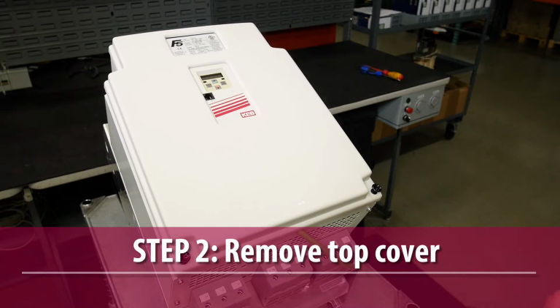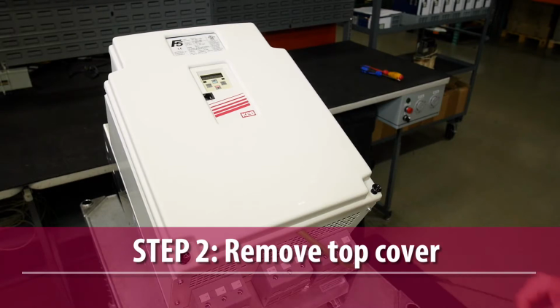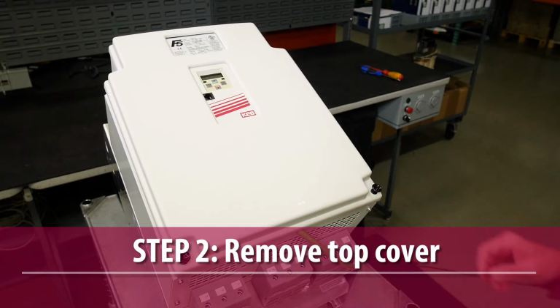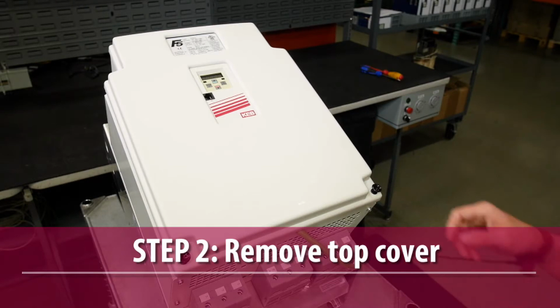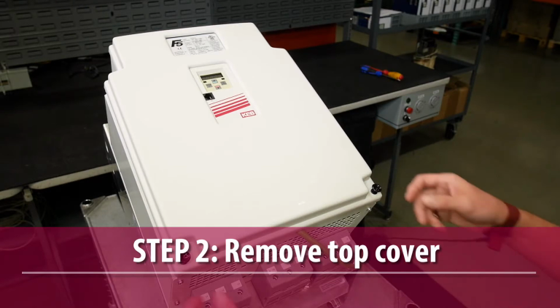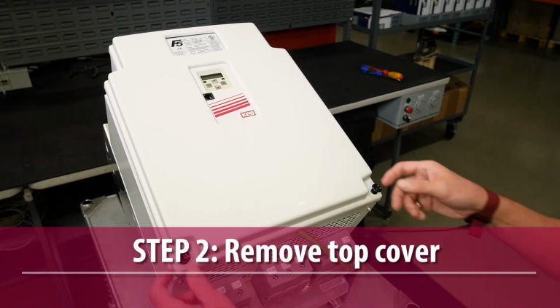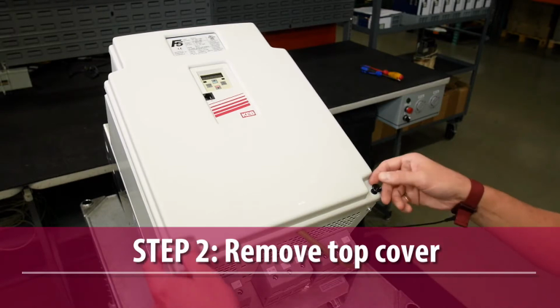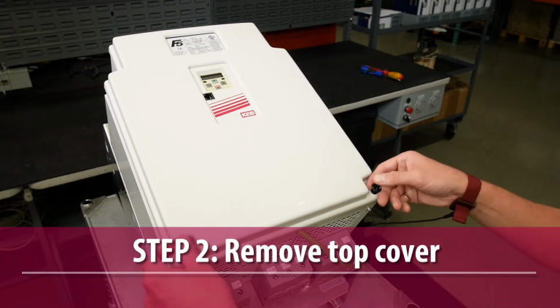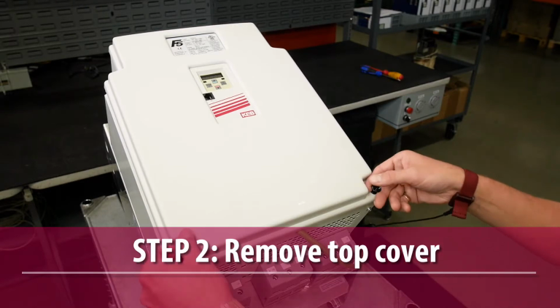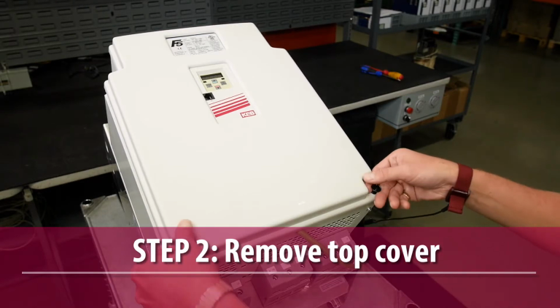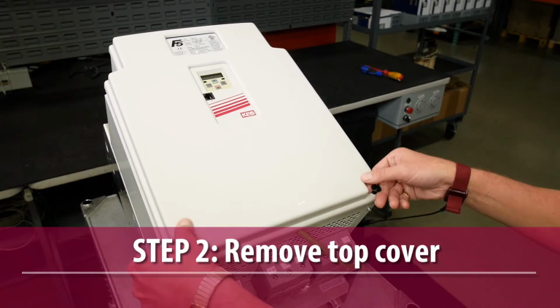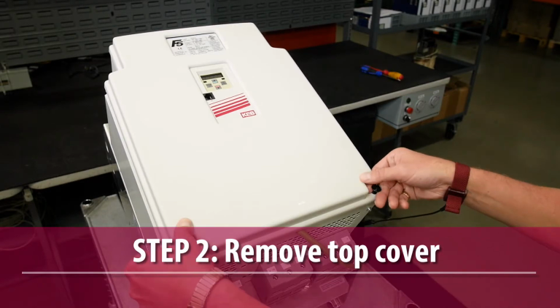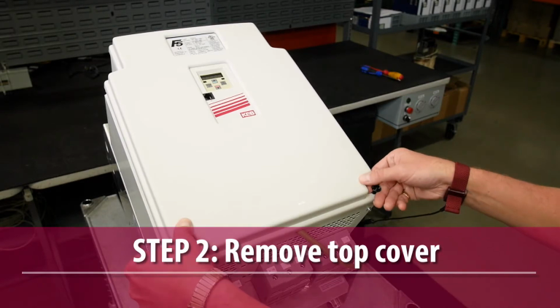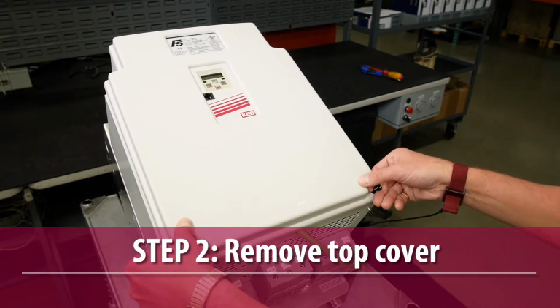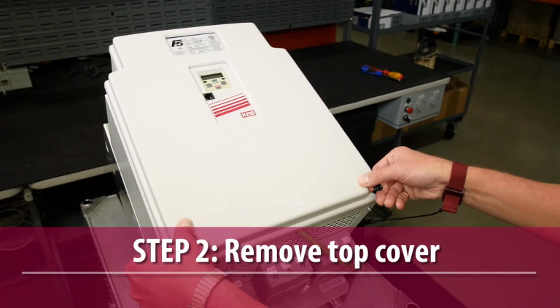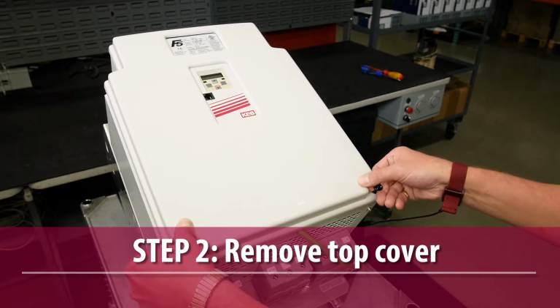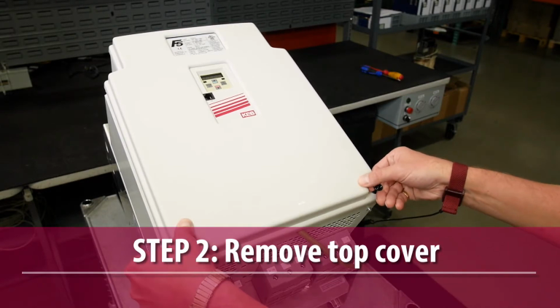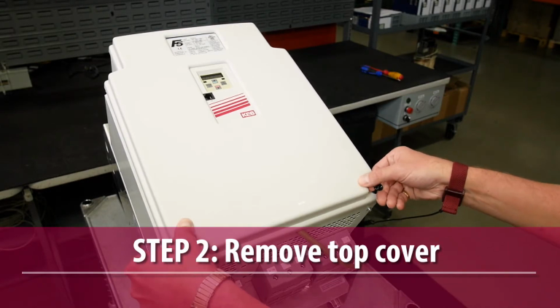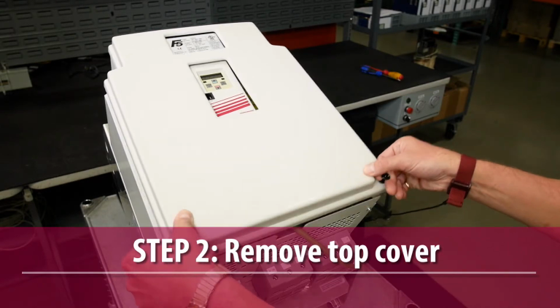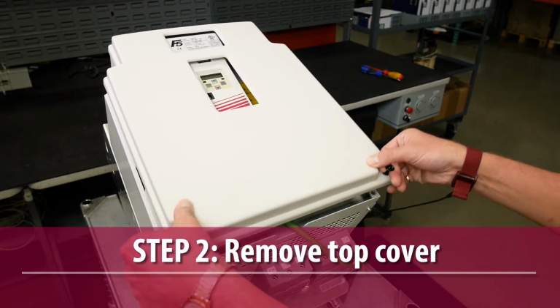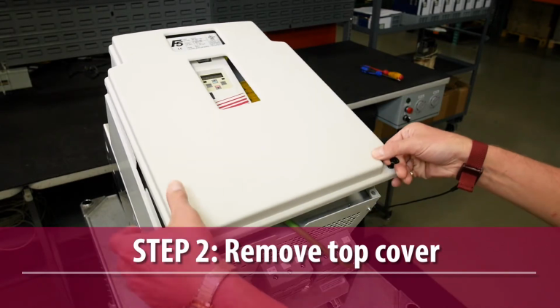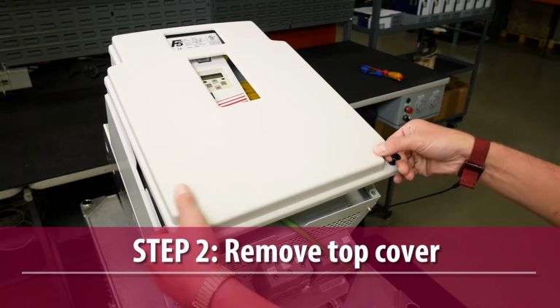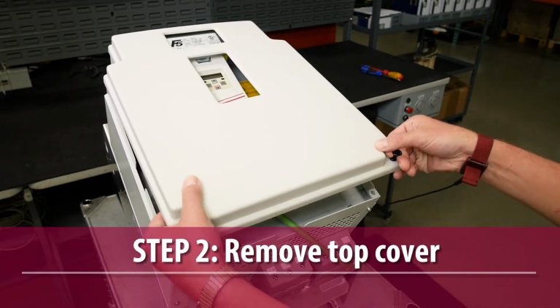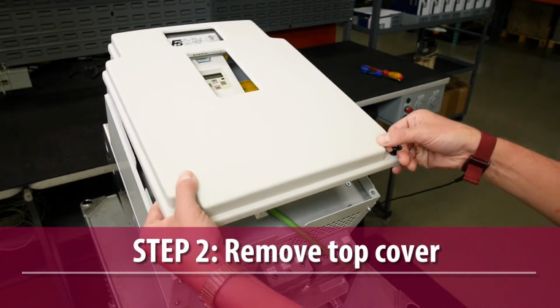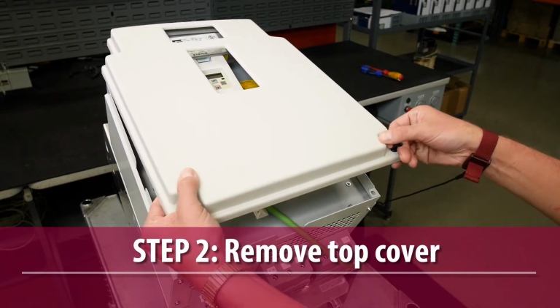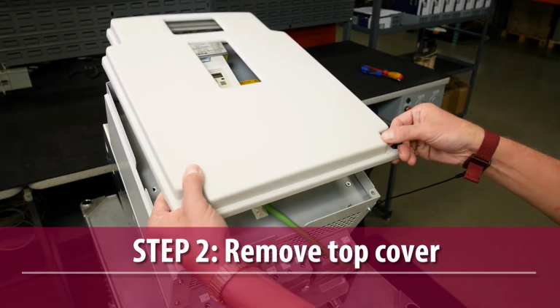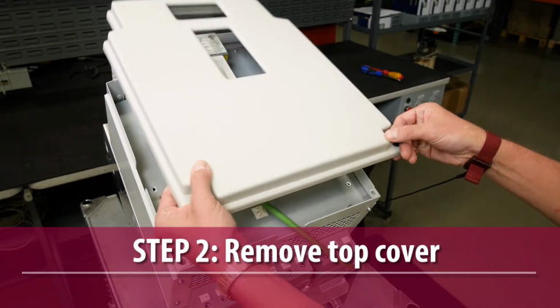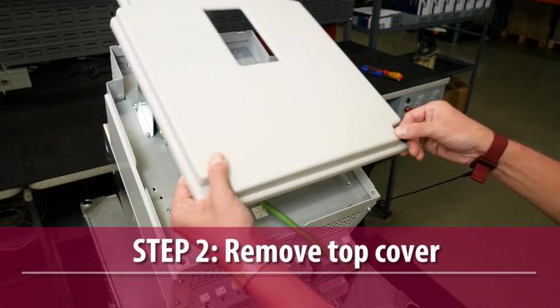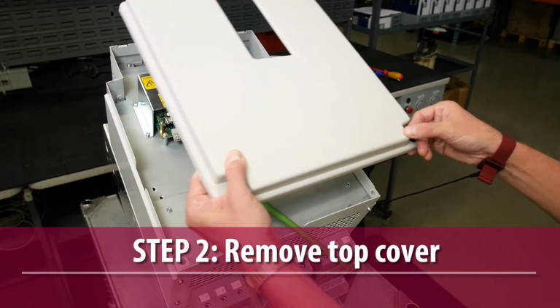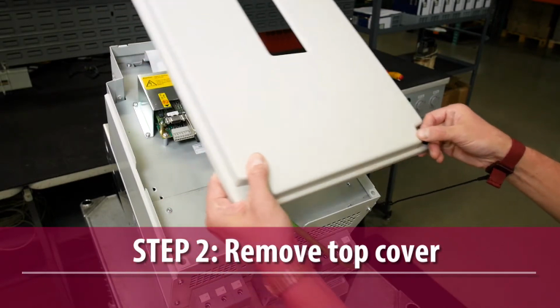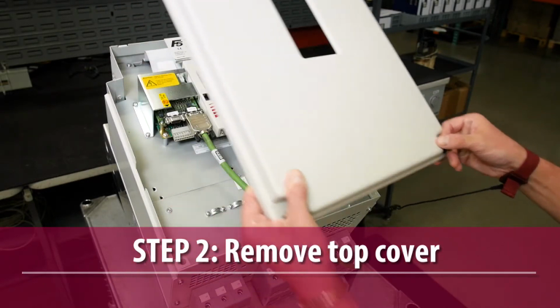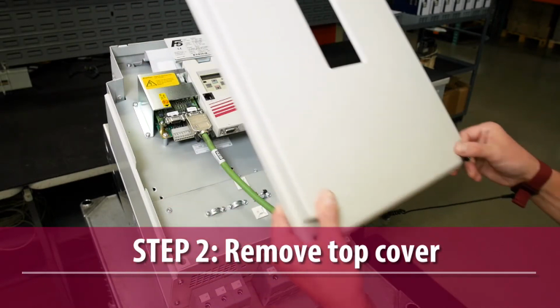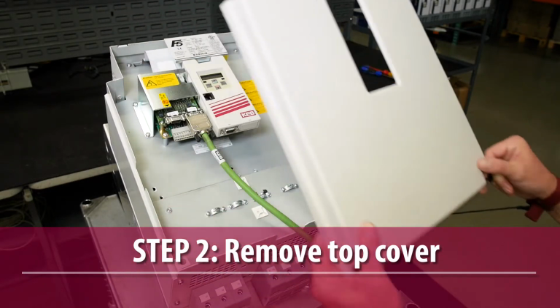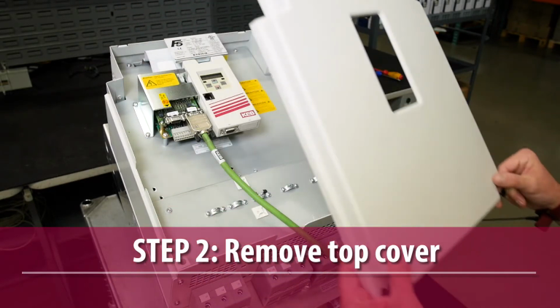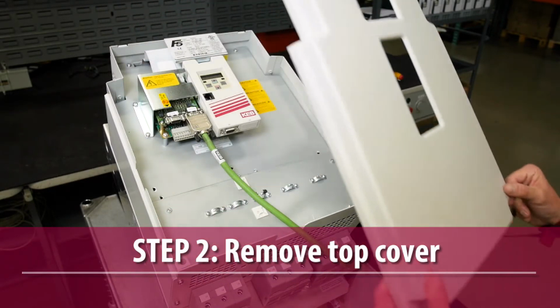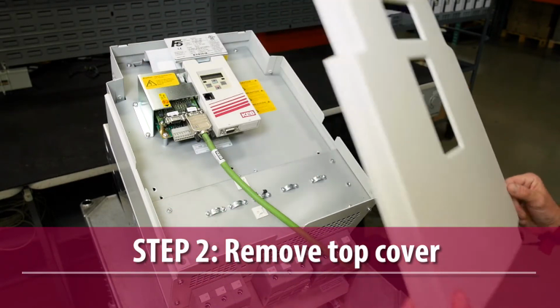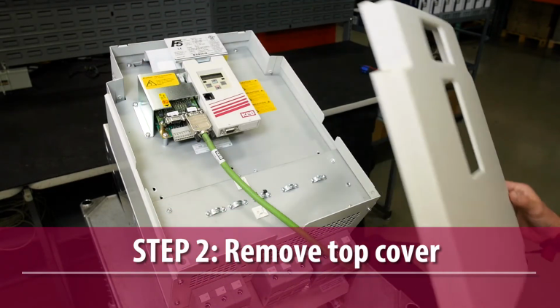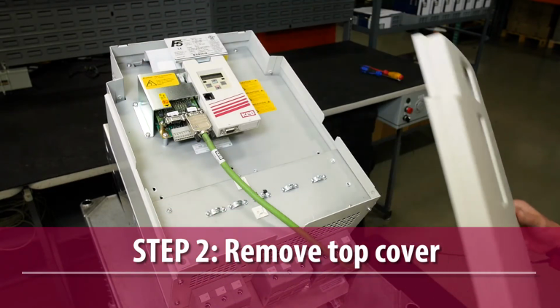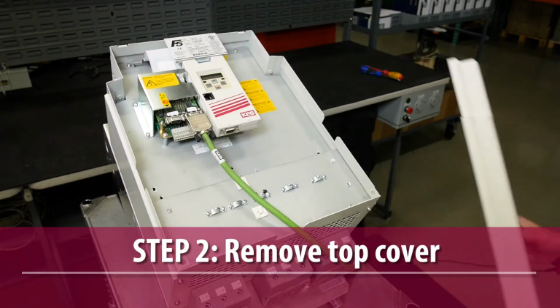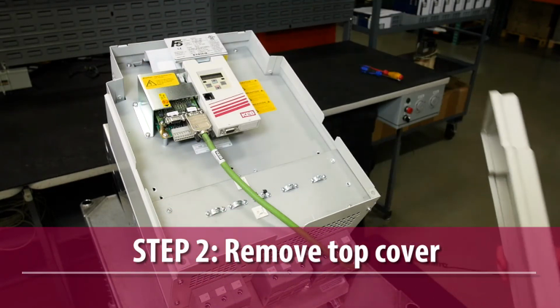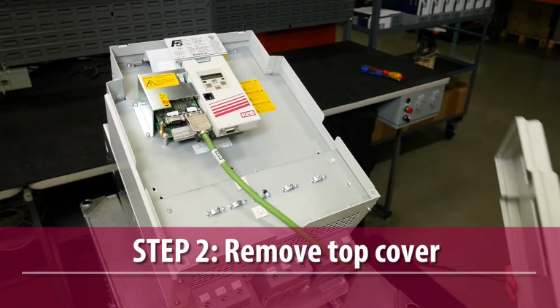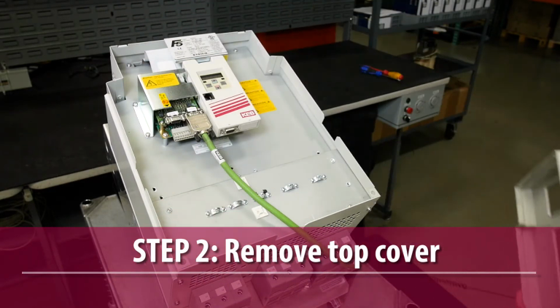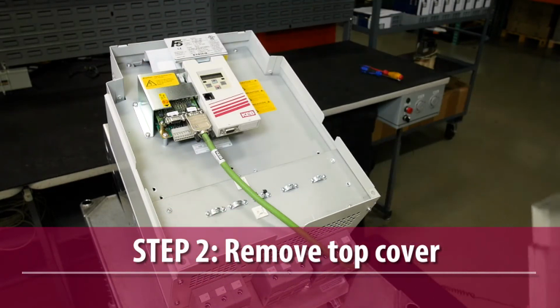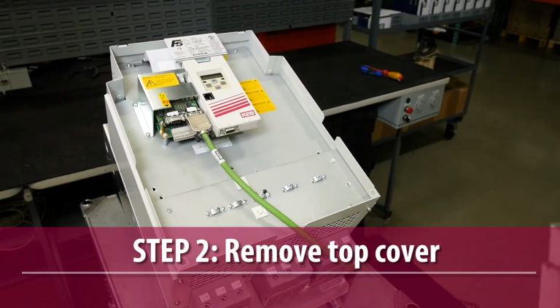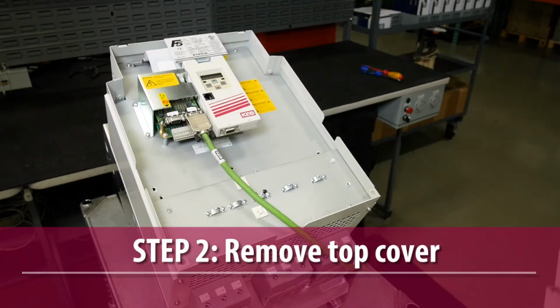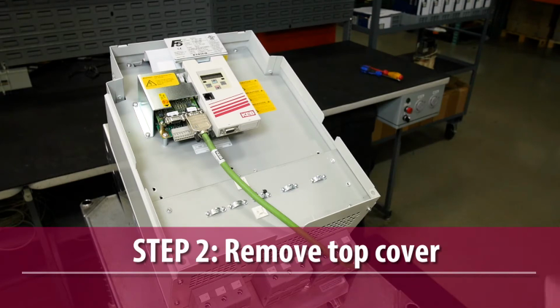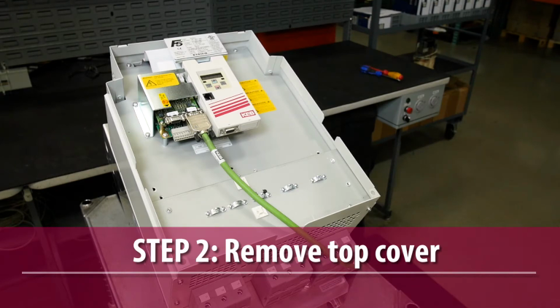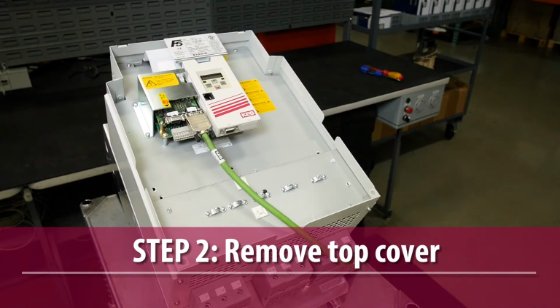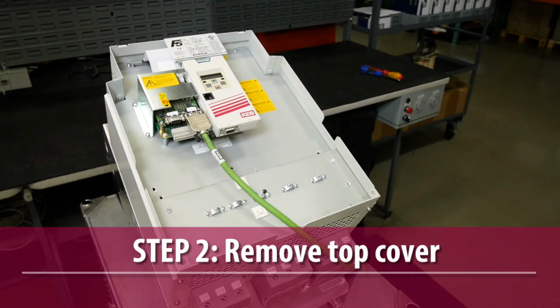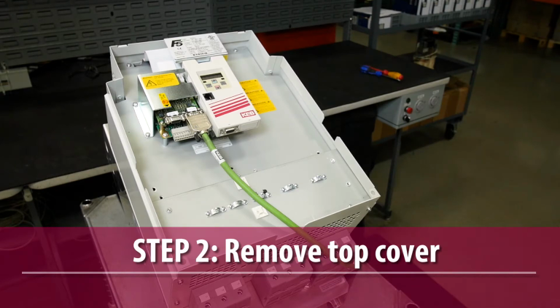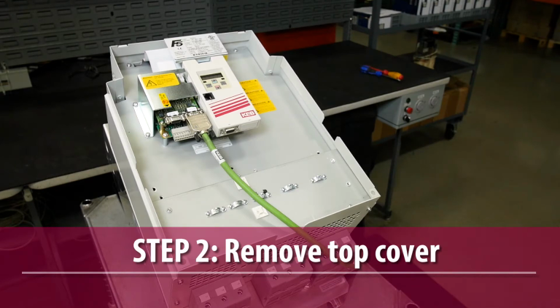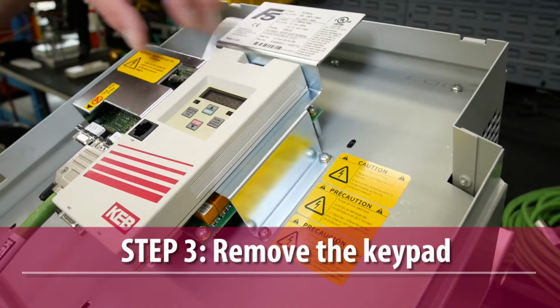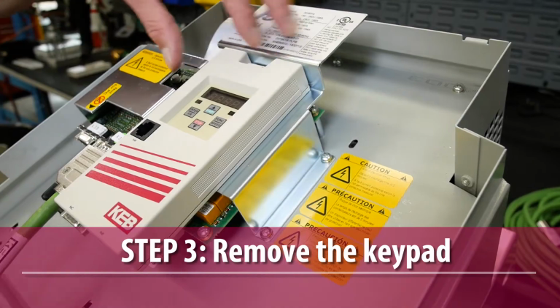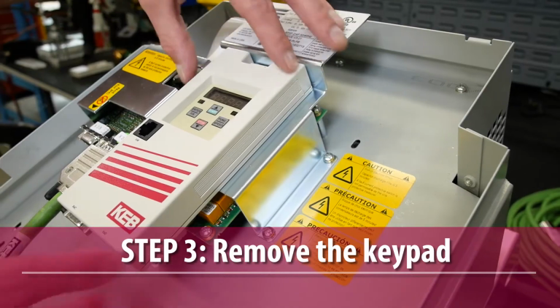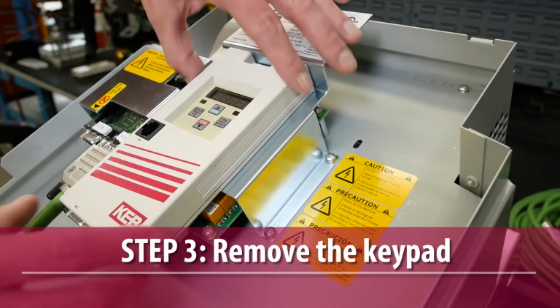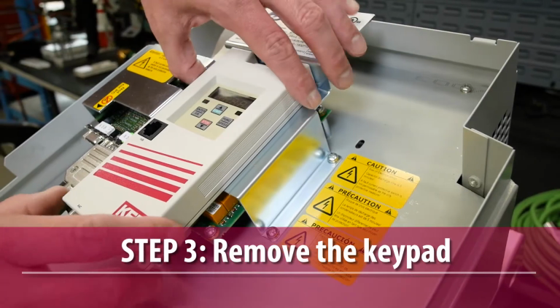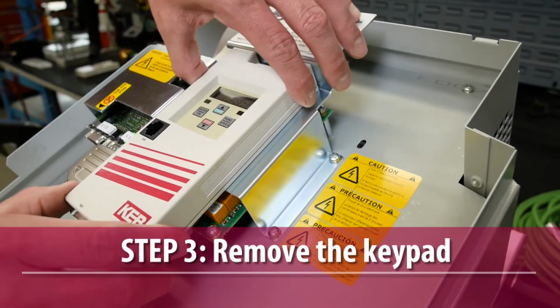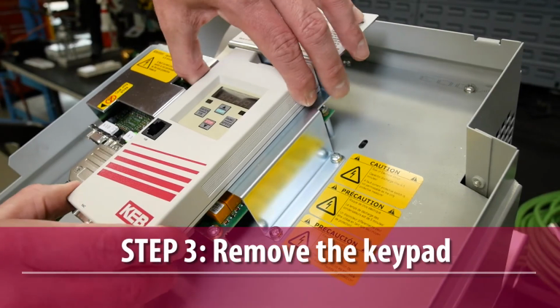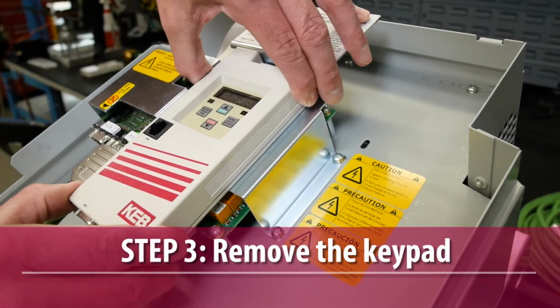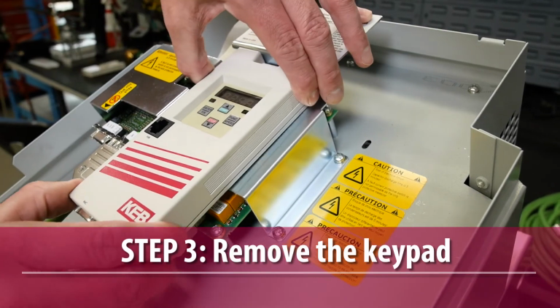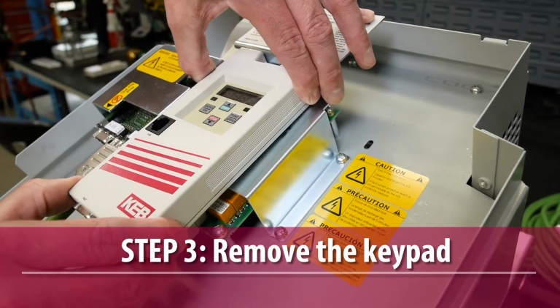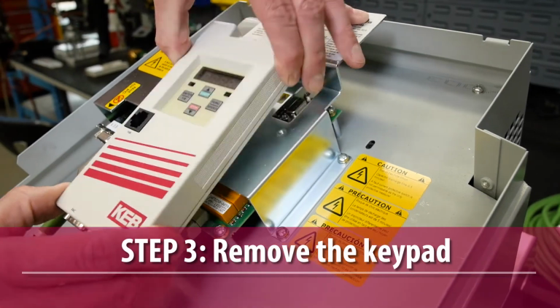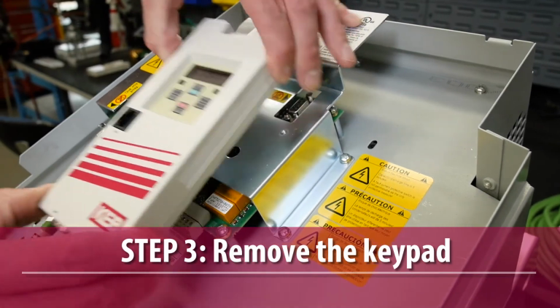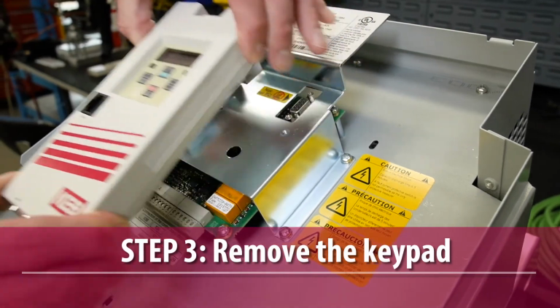Unlock the two black plastic pins that fasten the top cover to the drive, then remove the top cover and the keypad.